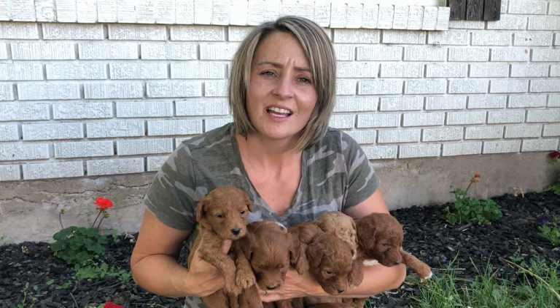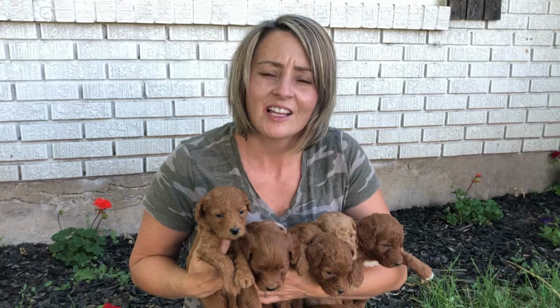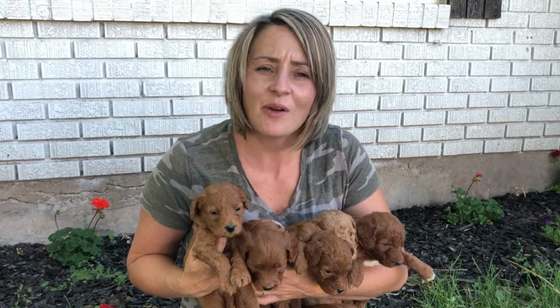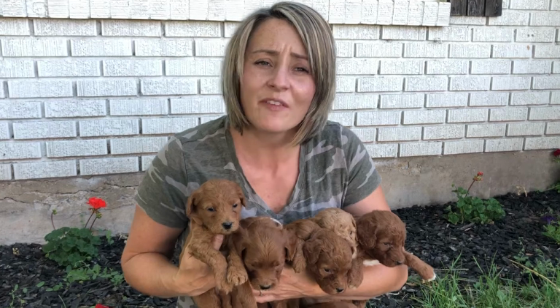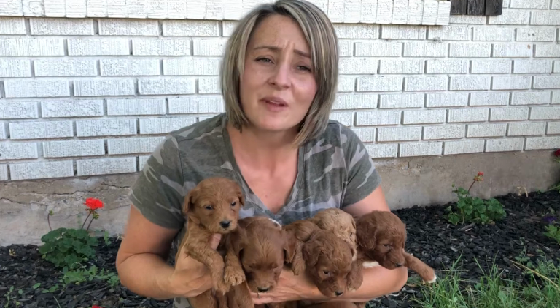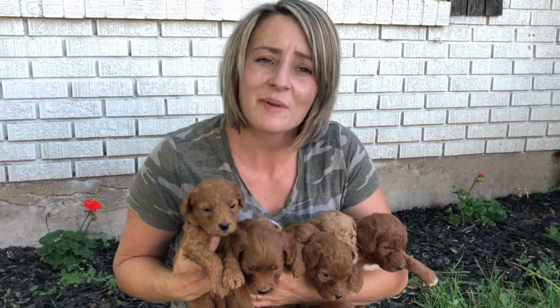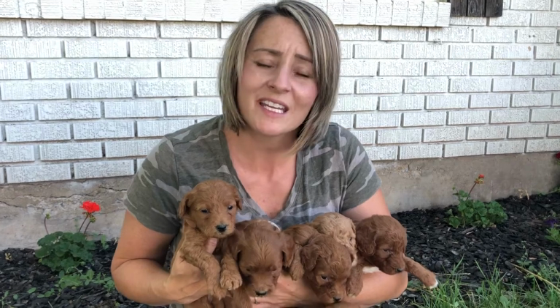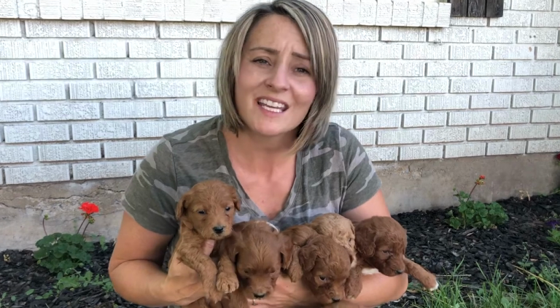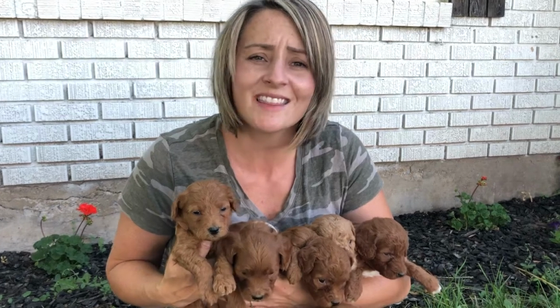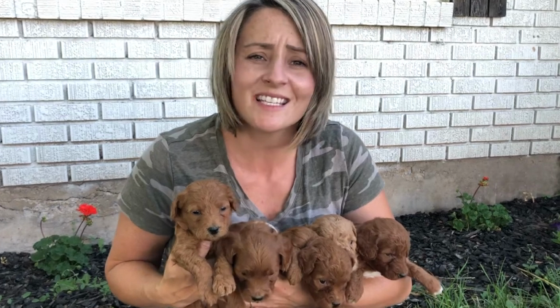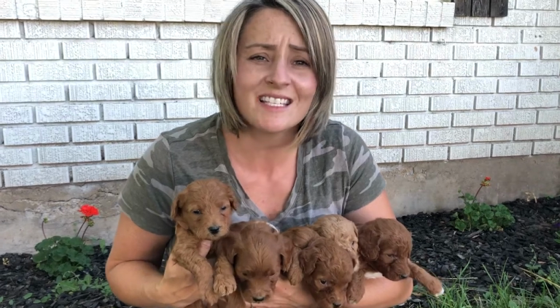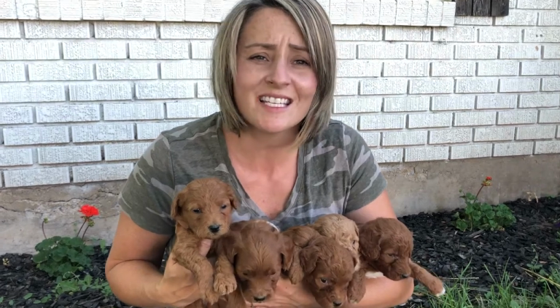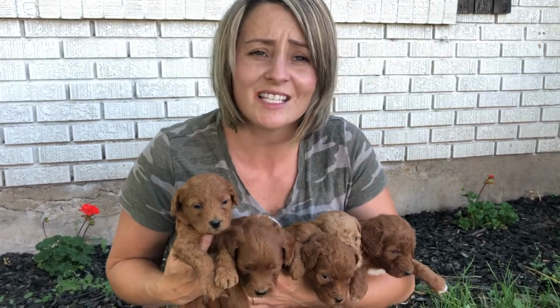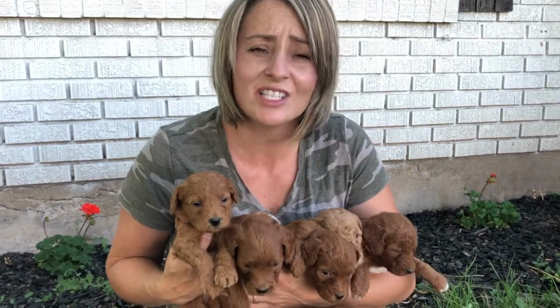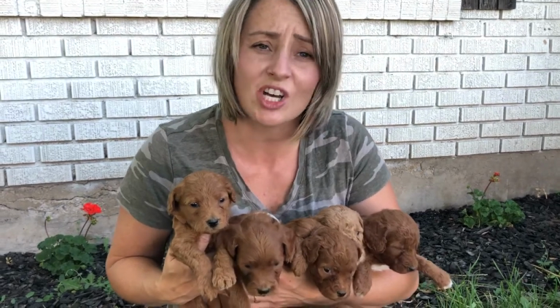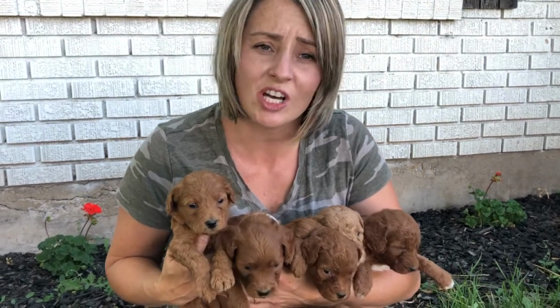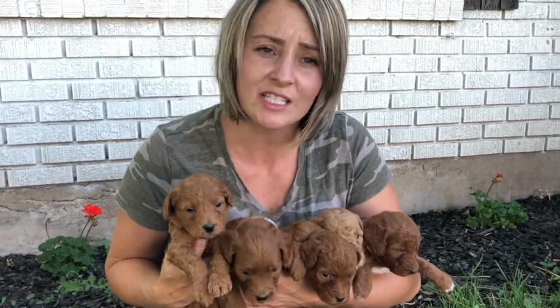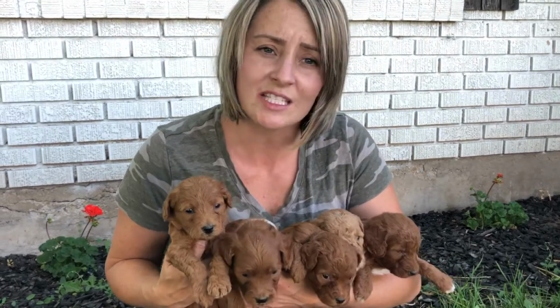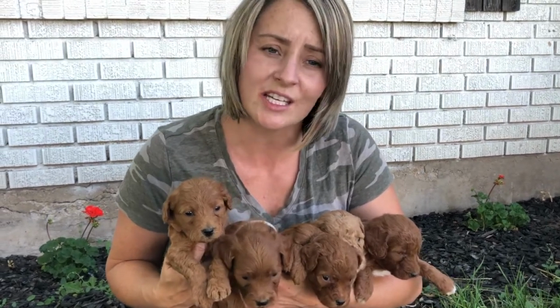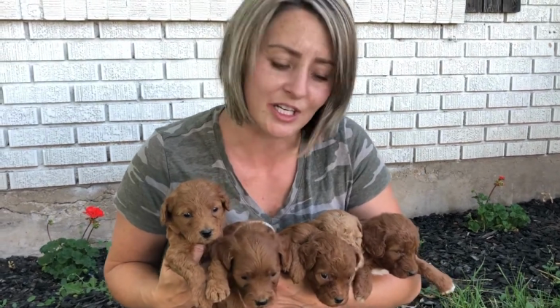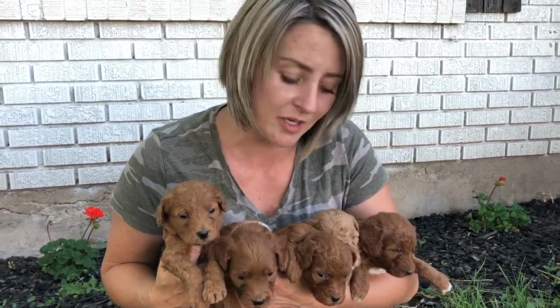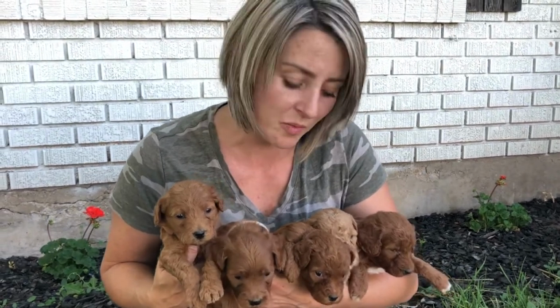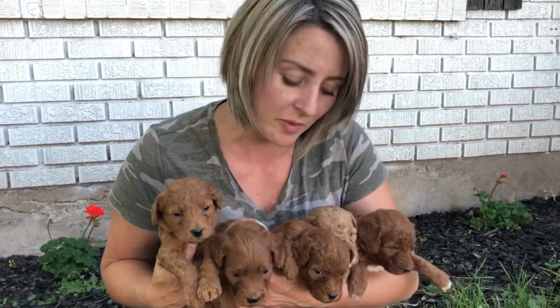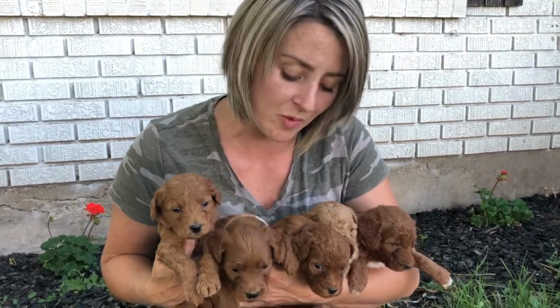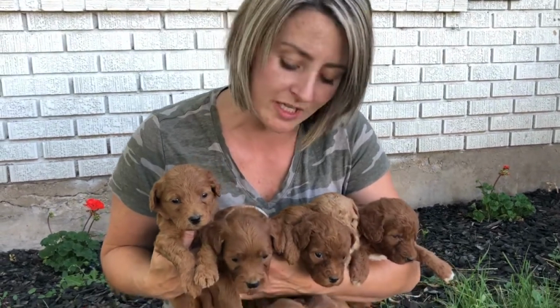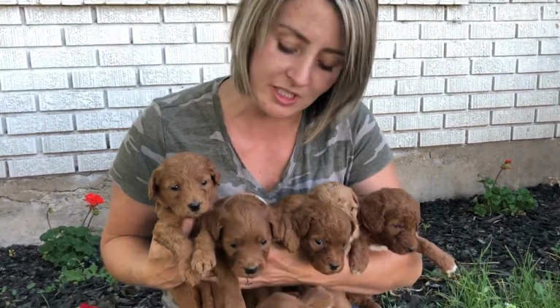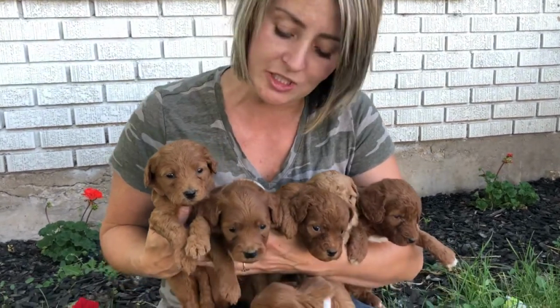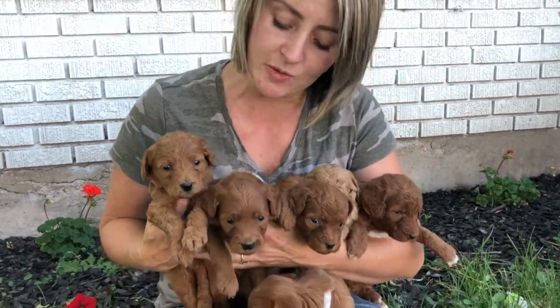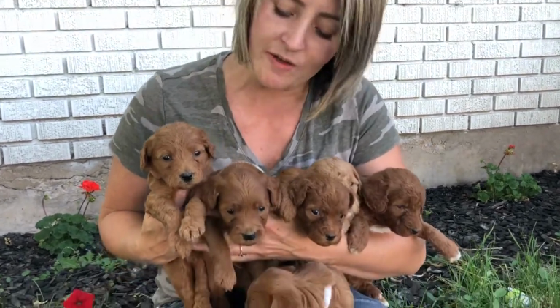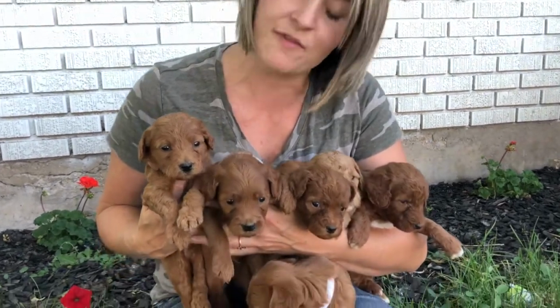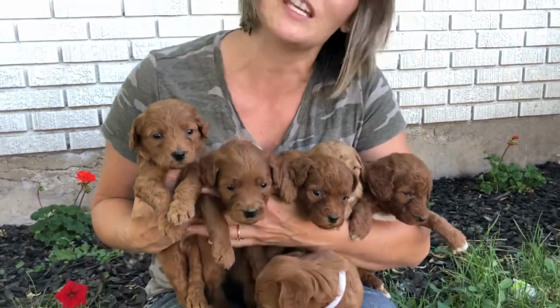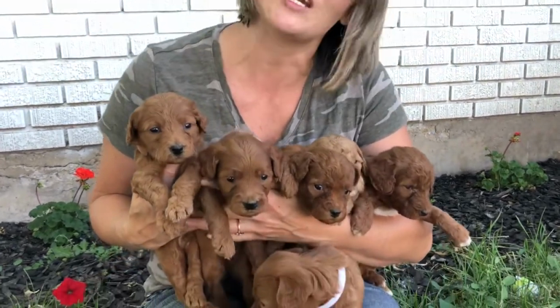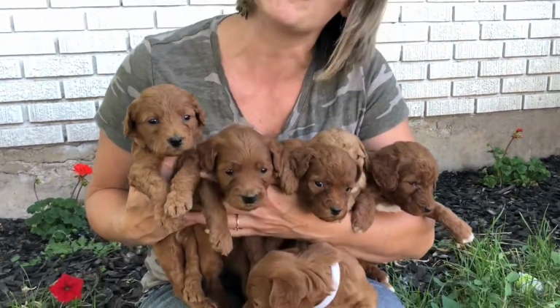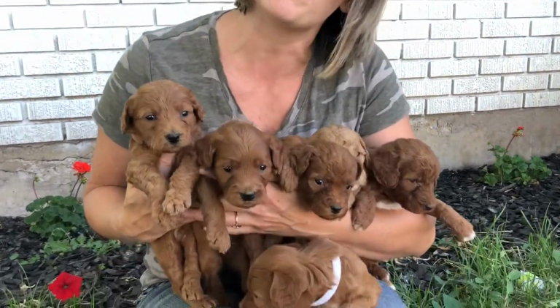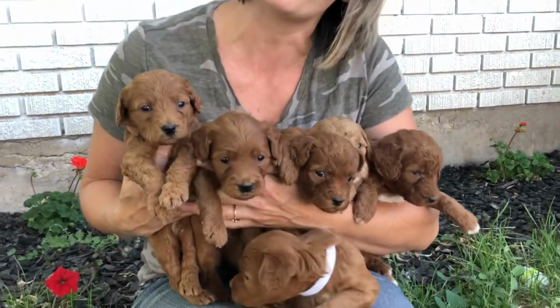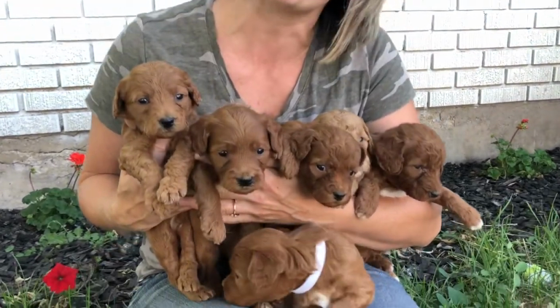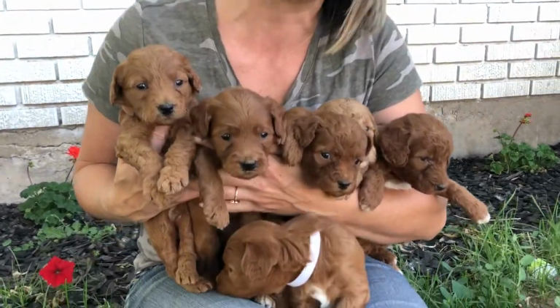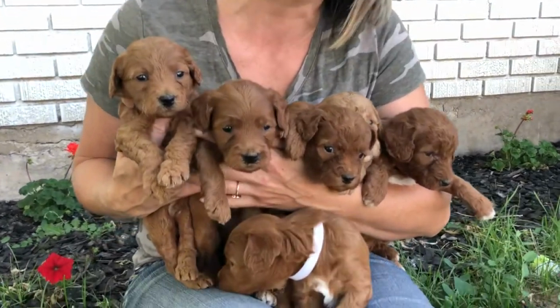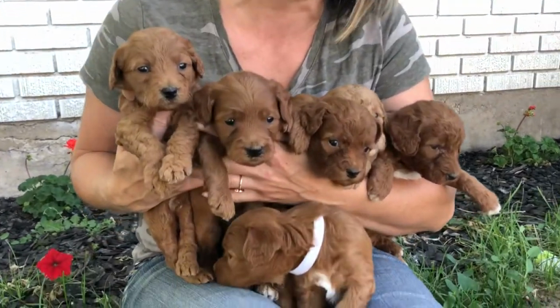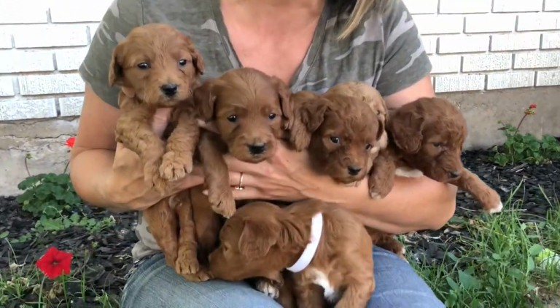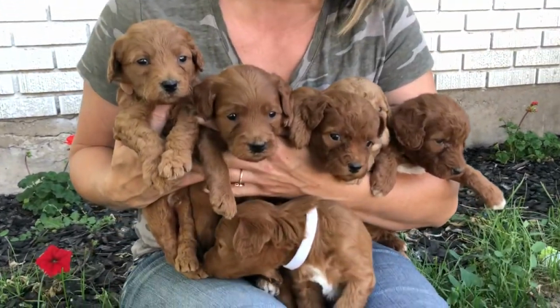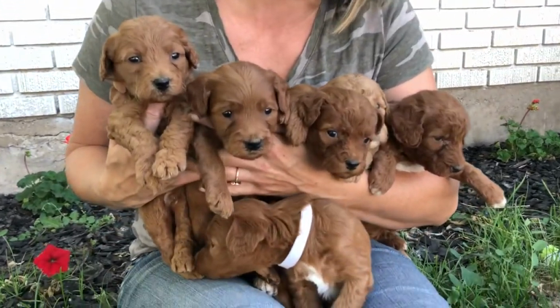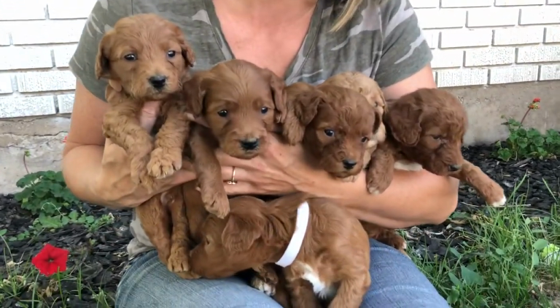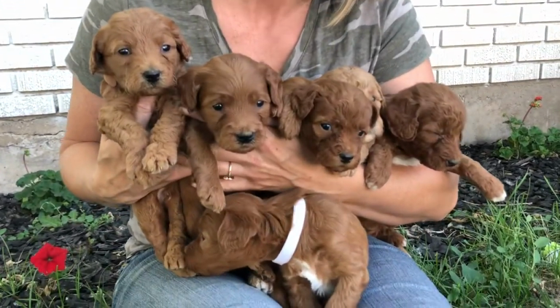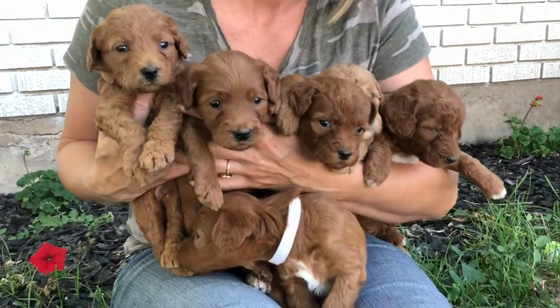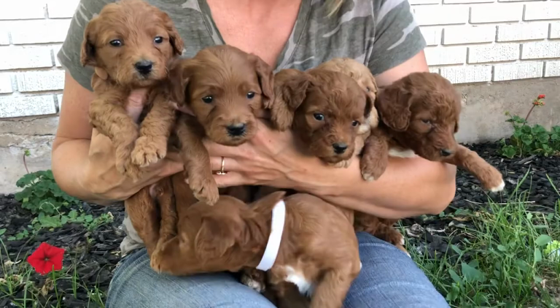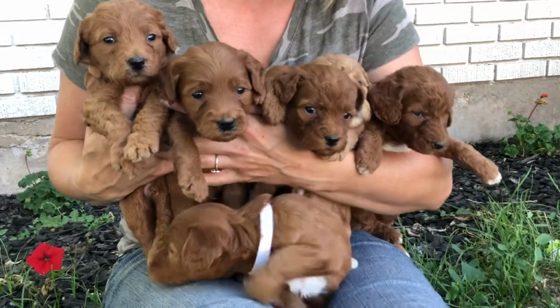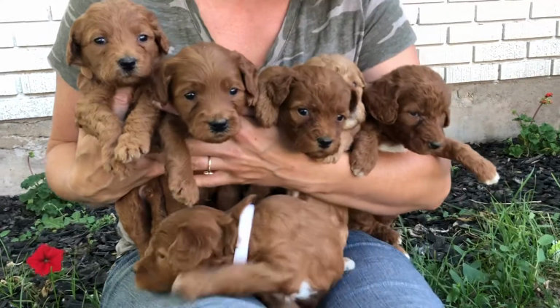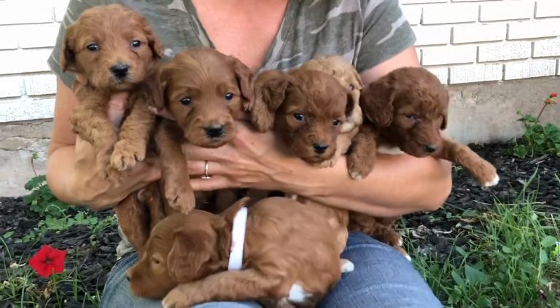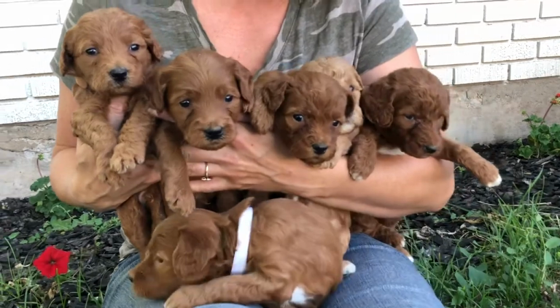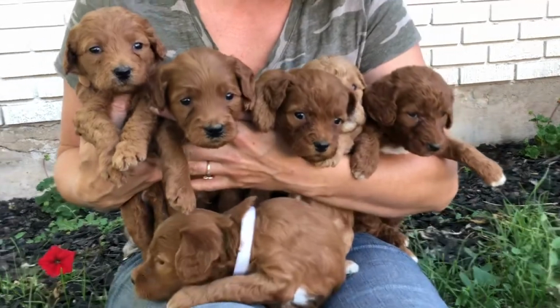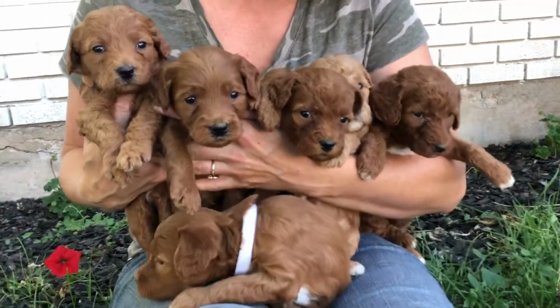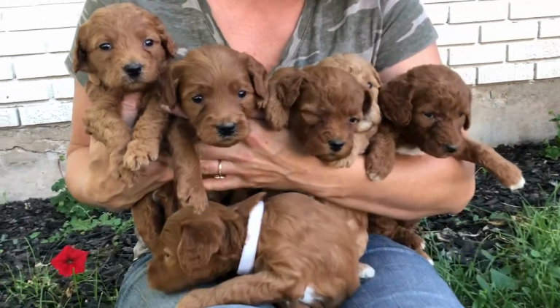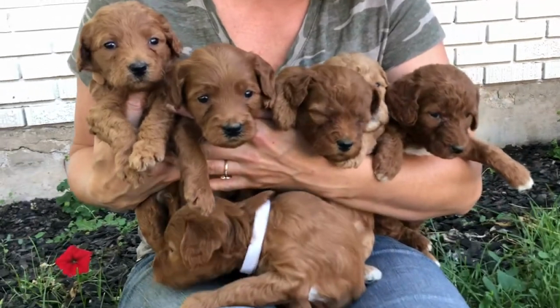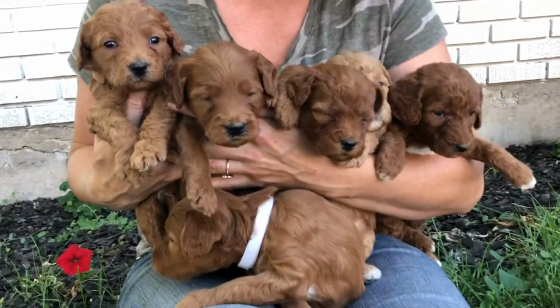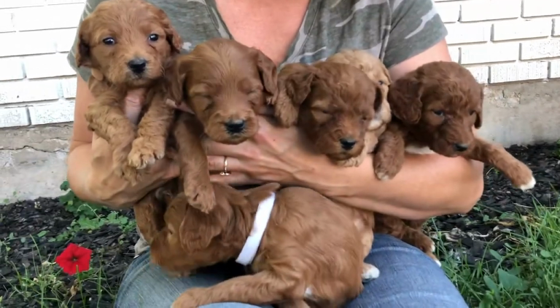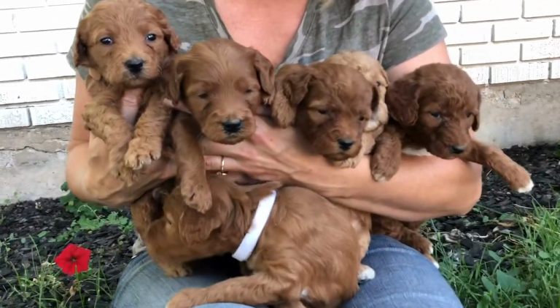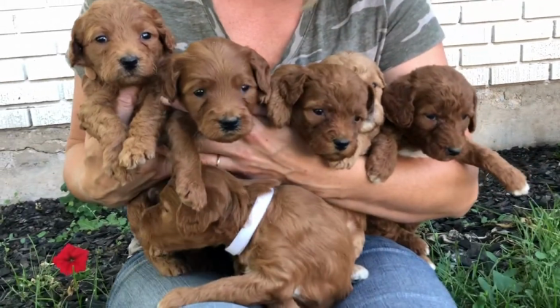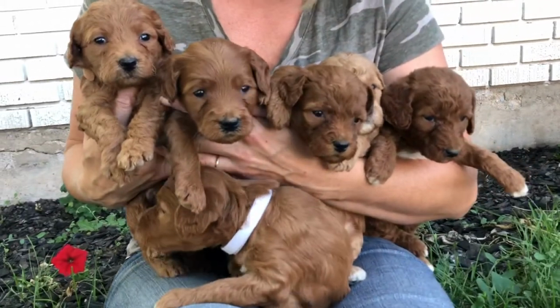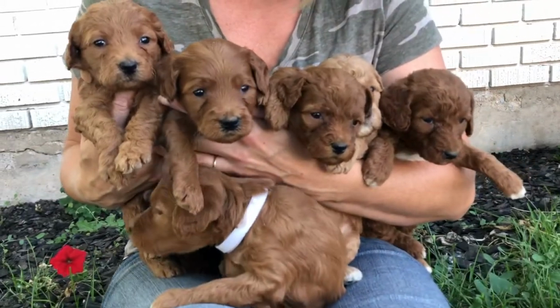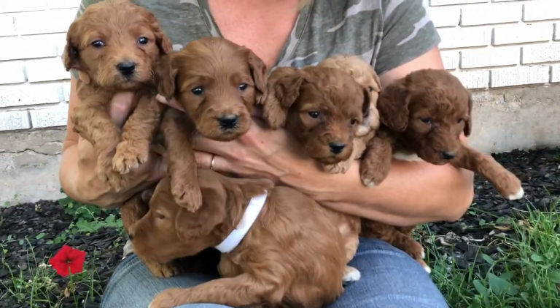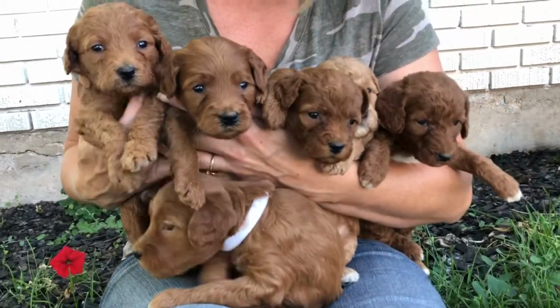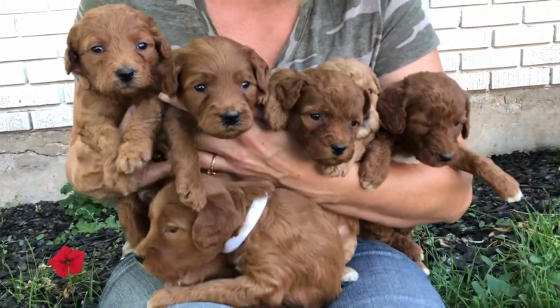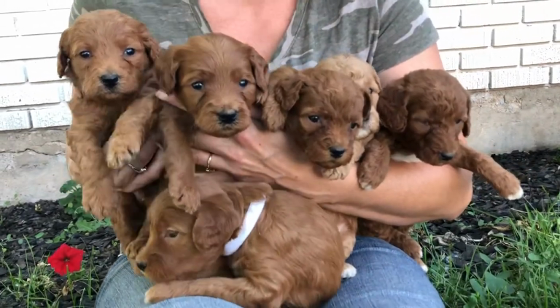Hello everybody, this is Dot's Litter. We wanted to do a video before selecting so you can get a good idea of each puppy.